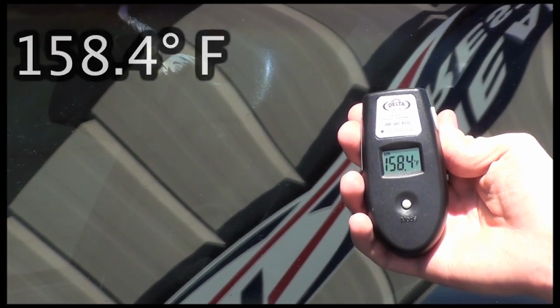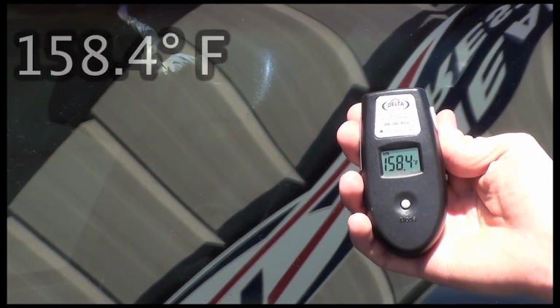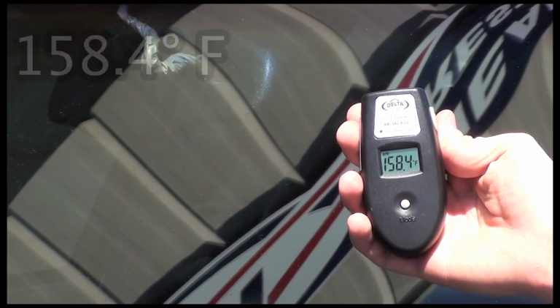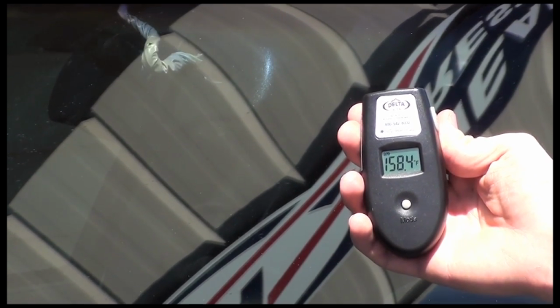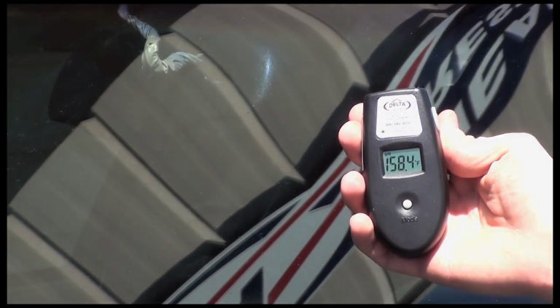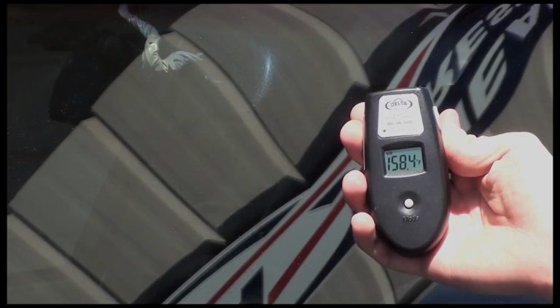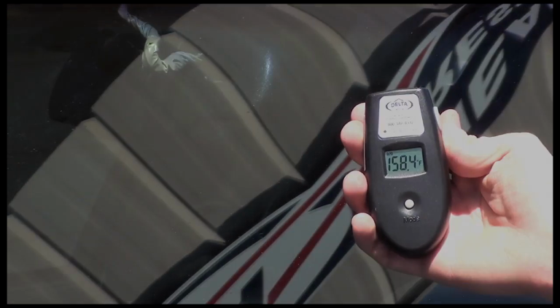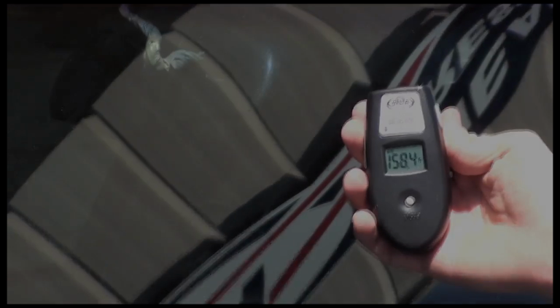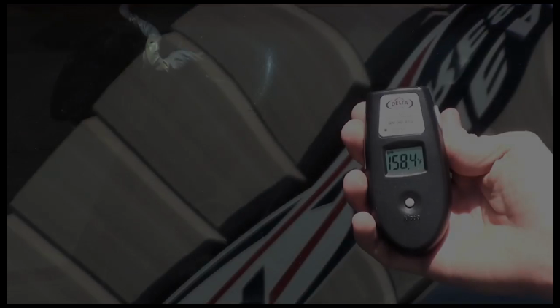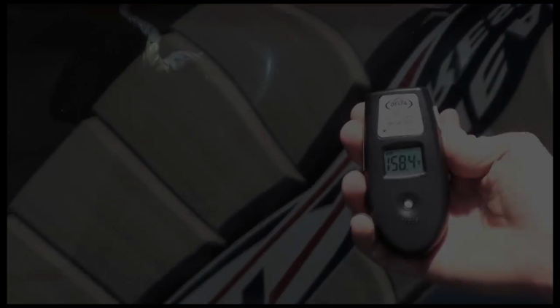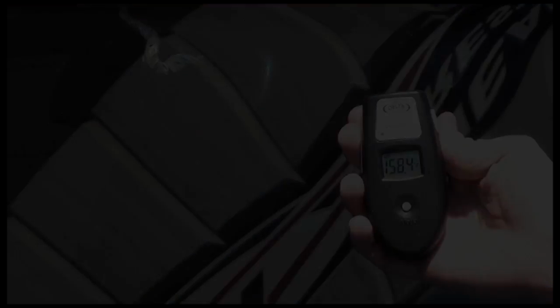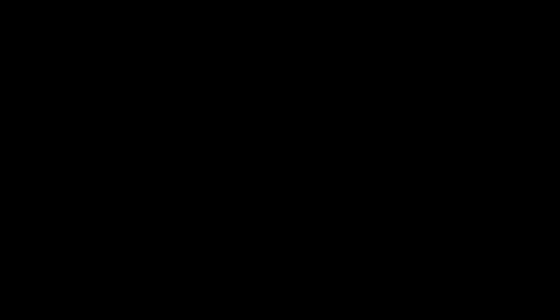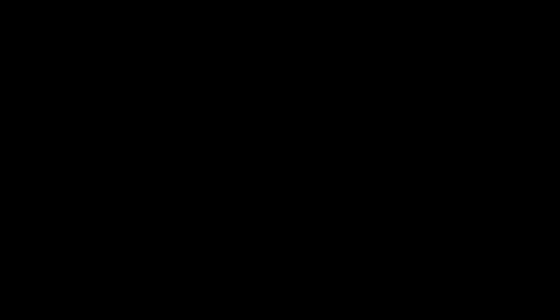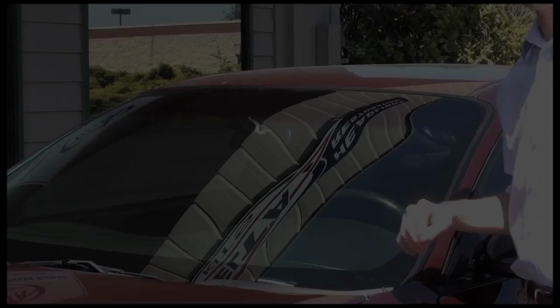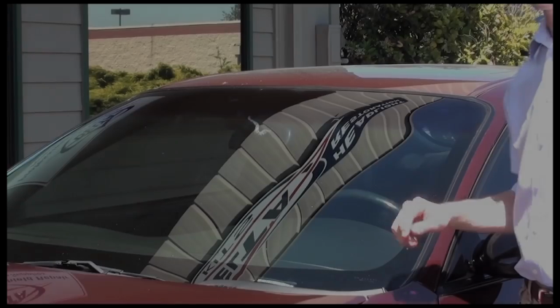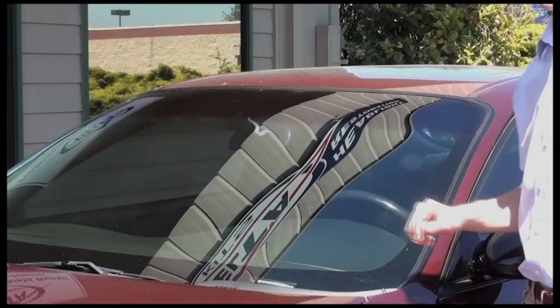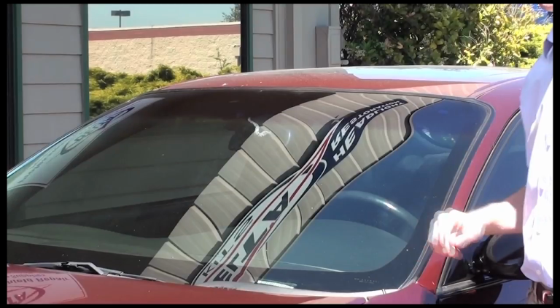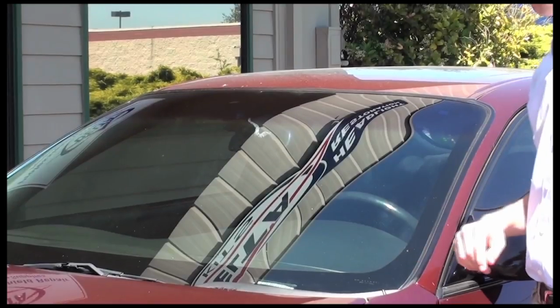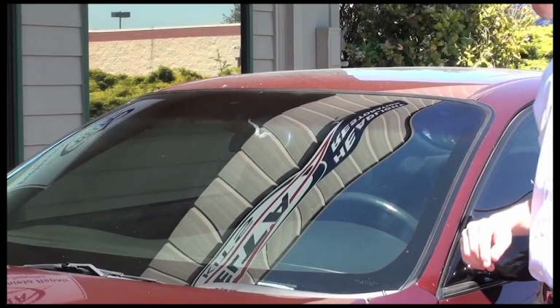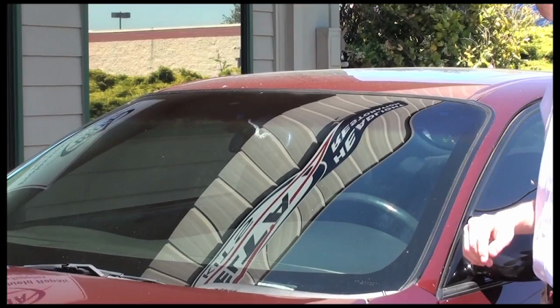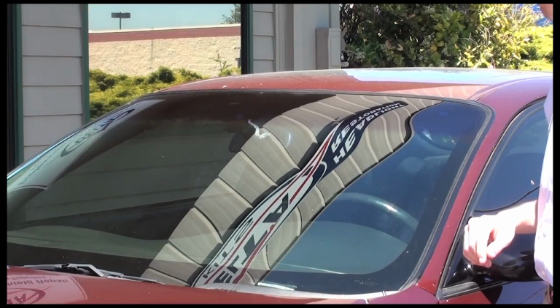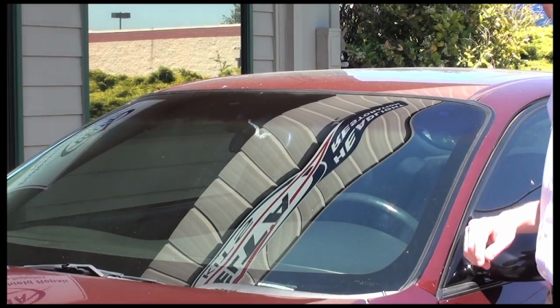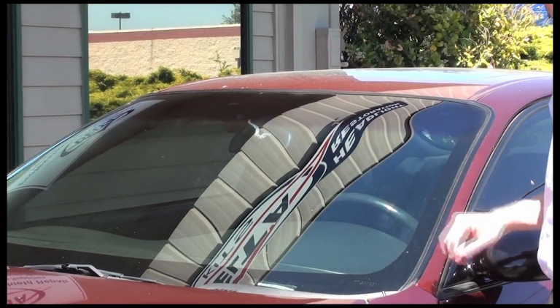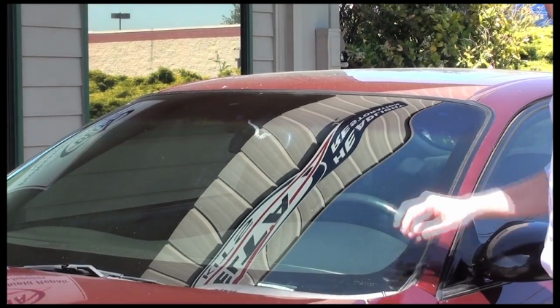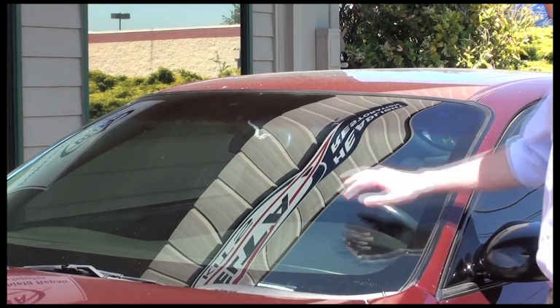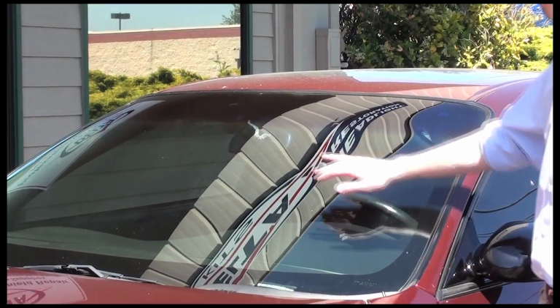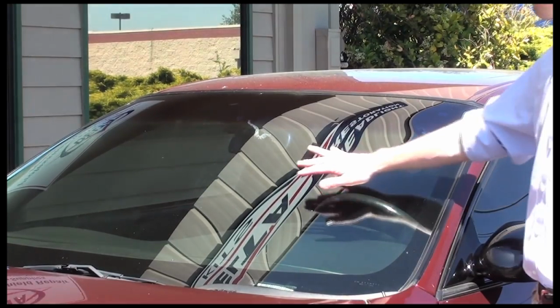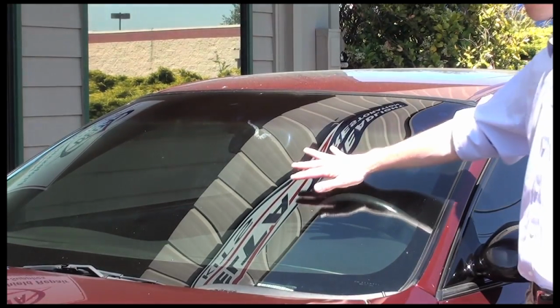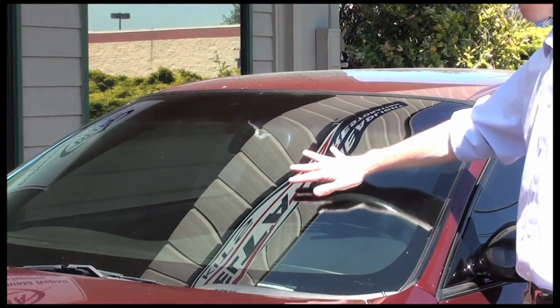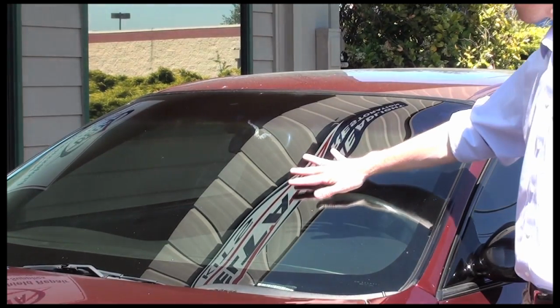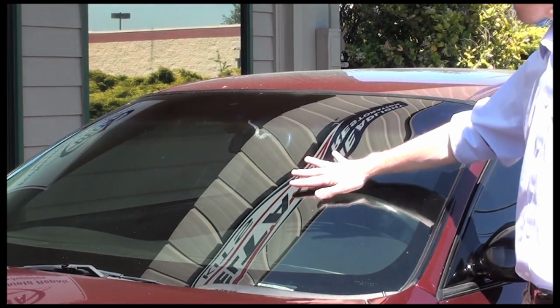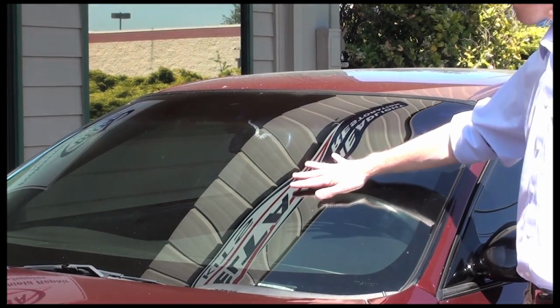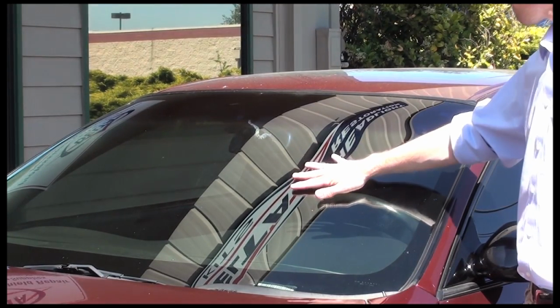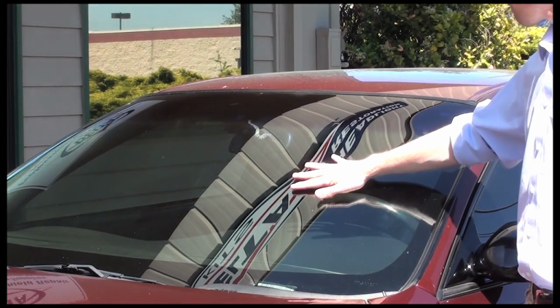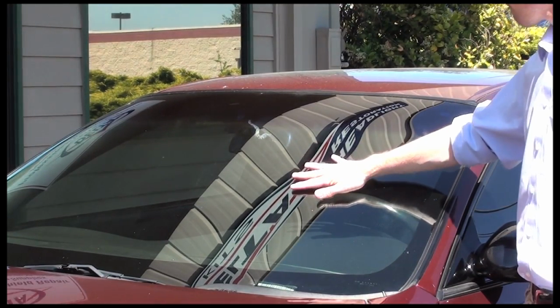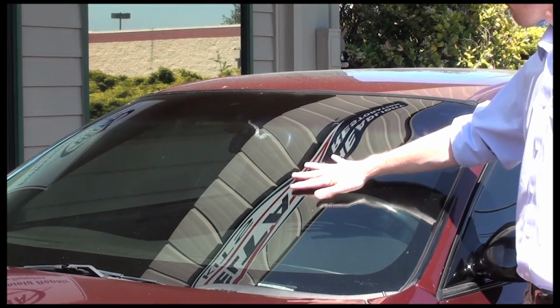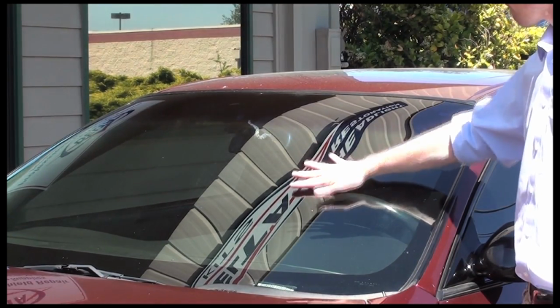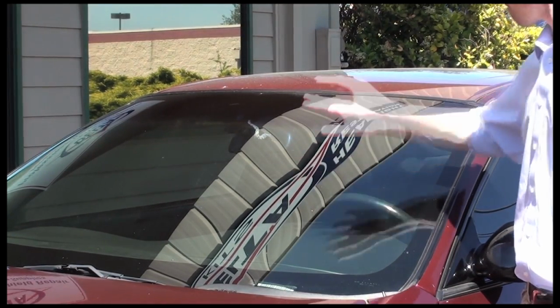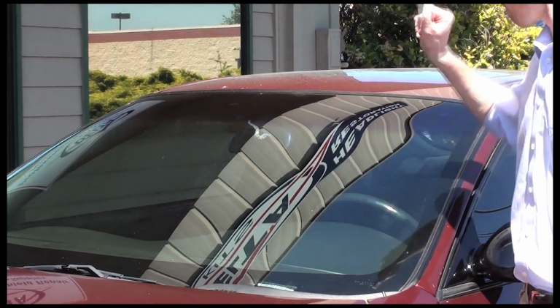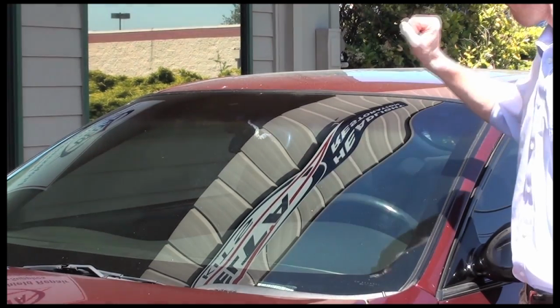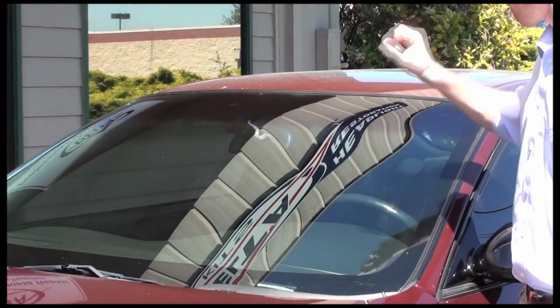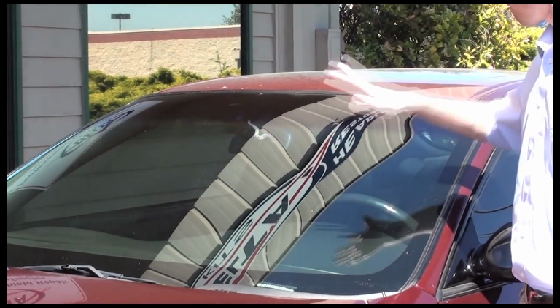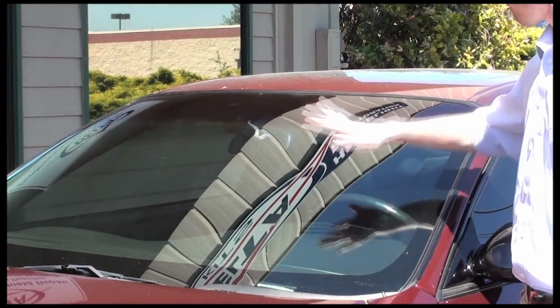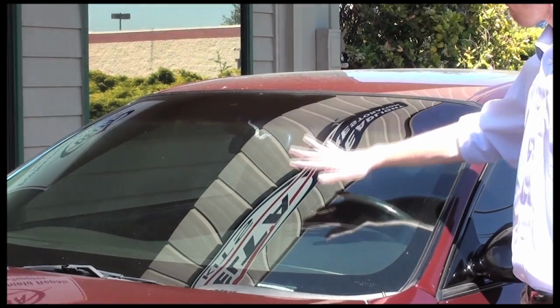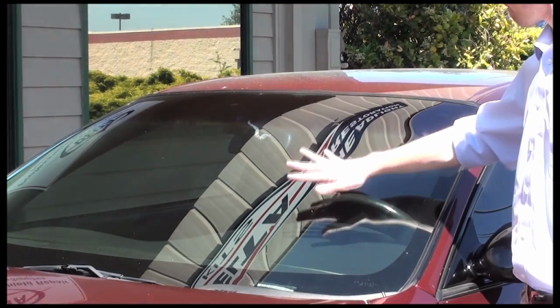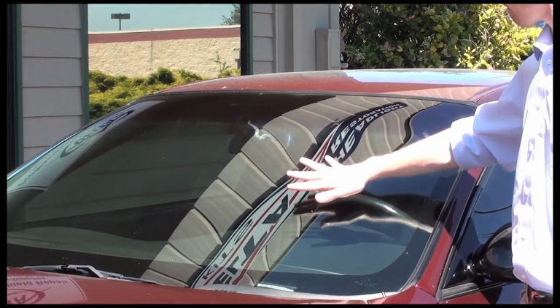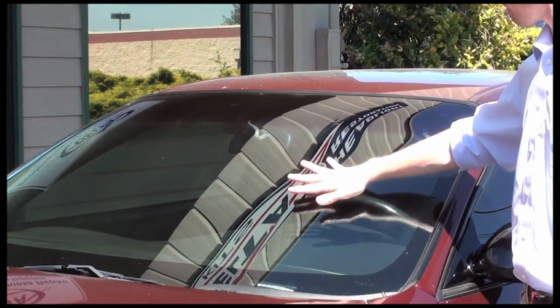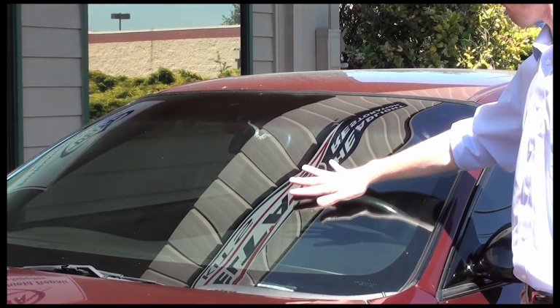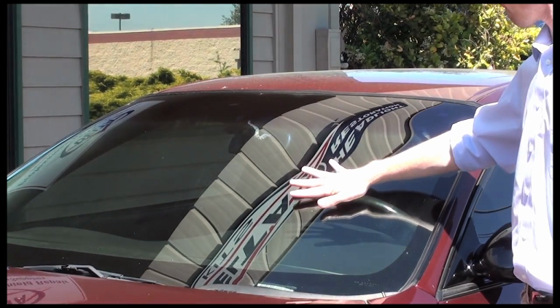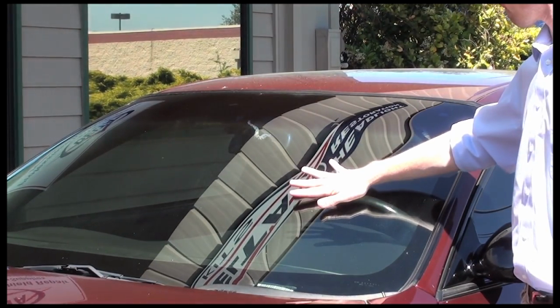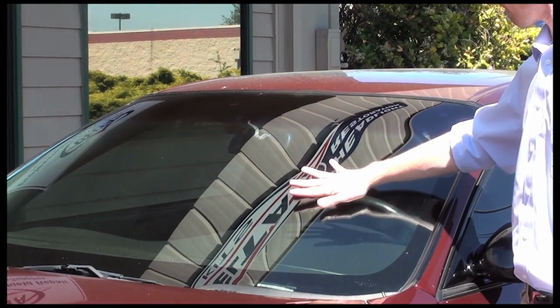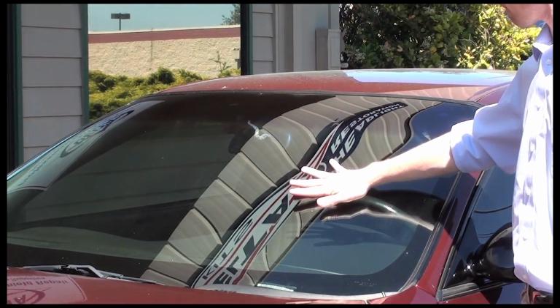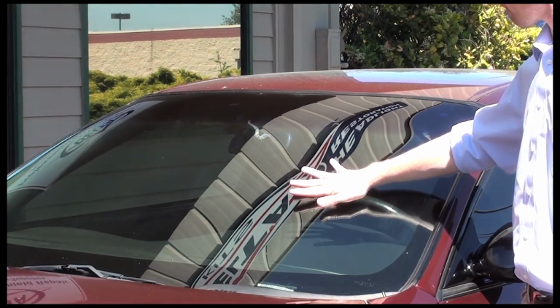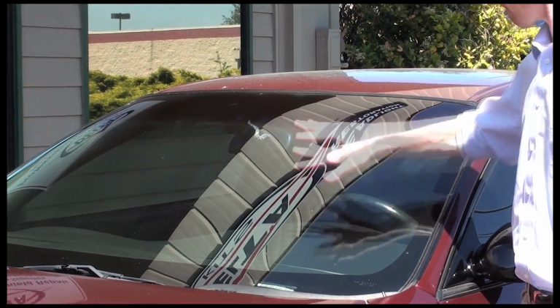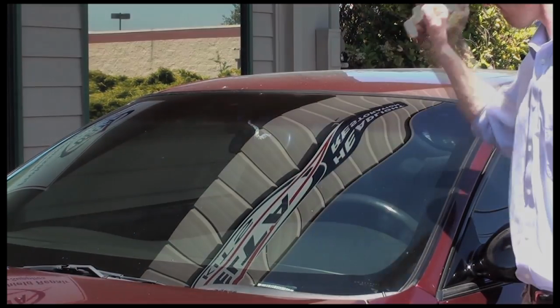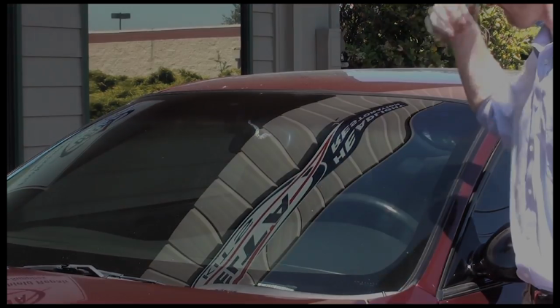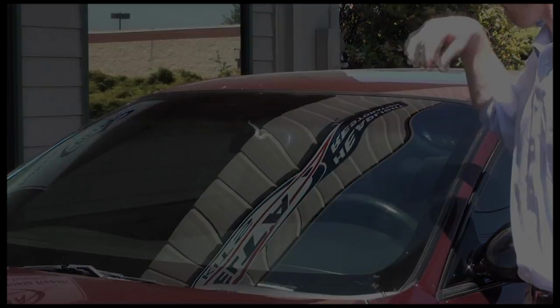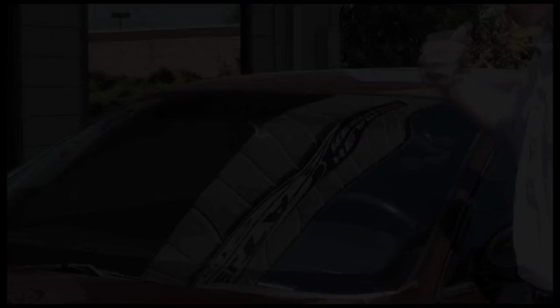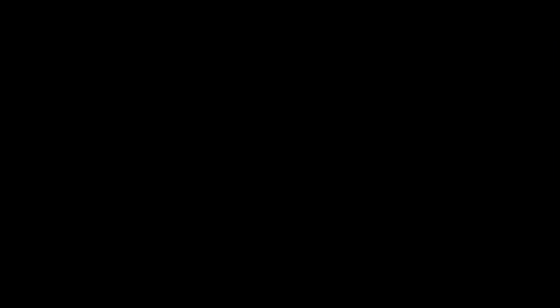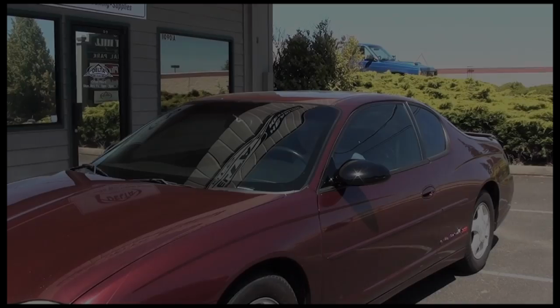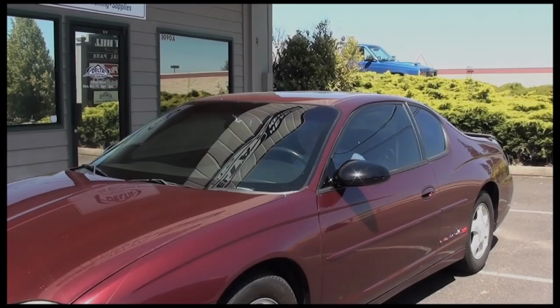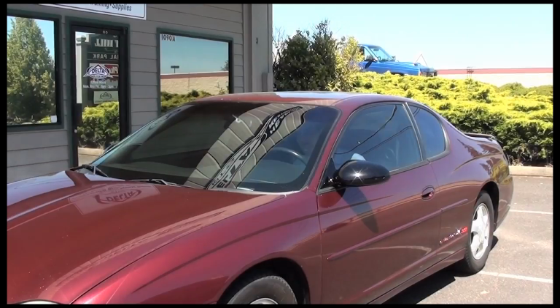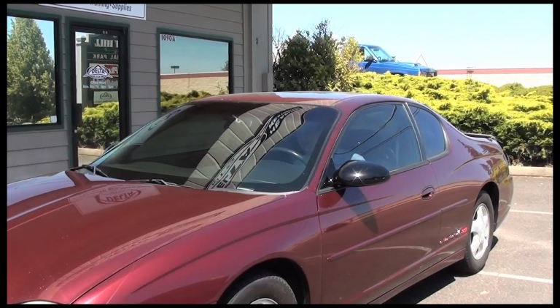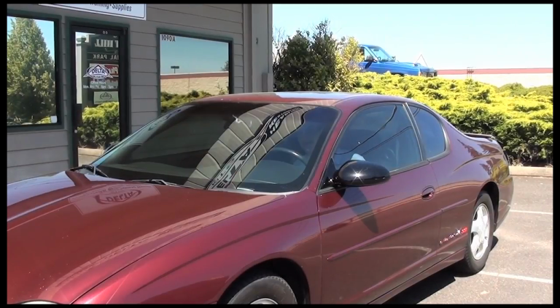Another method for checking the temperature is with your hand. If the glass is too hot to leave your hand on, then it is outside the recommended range.